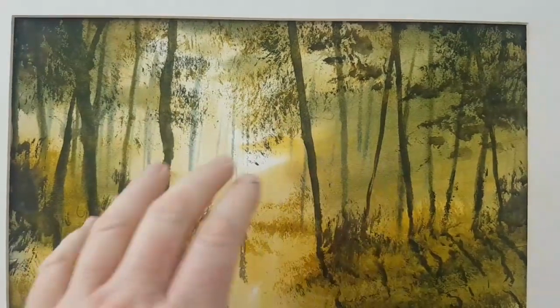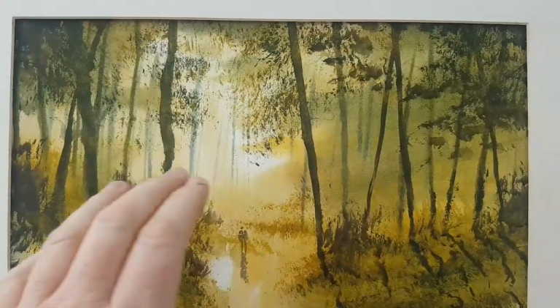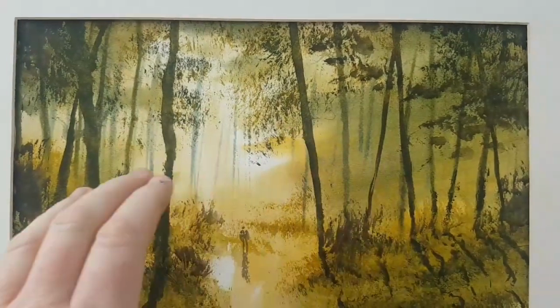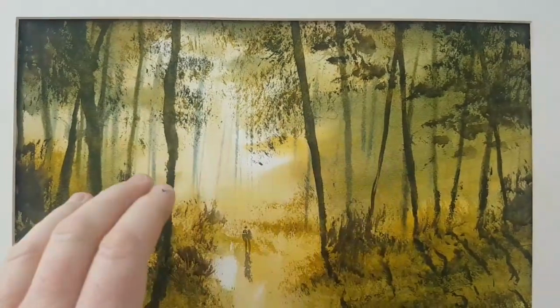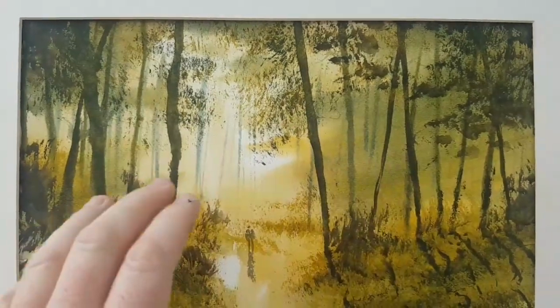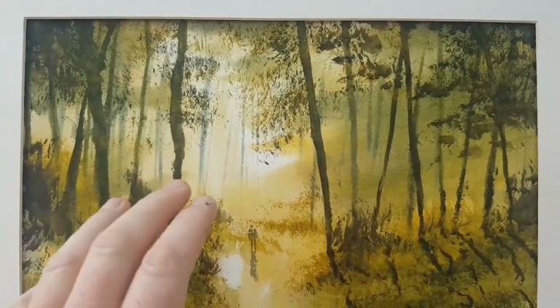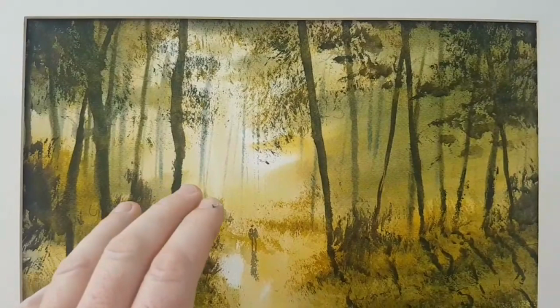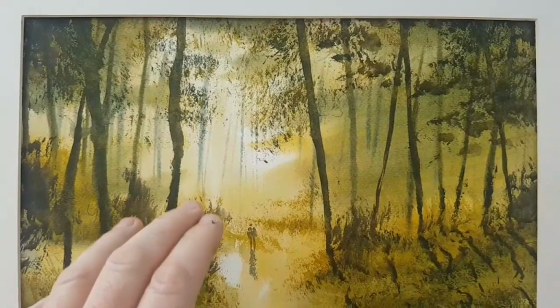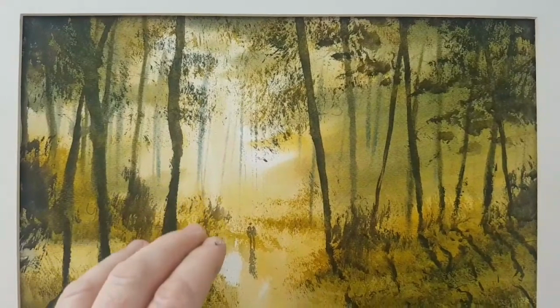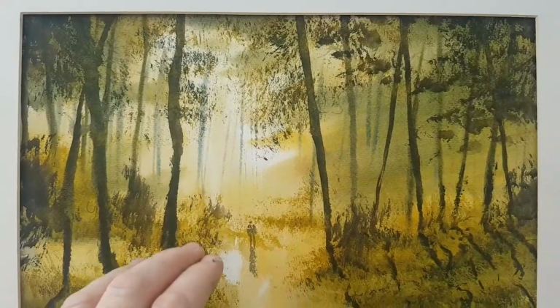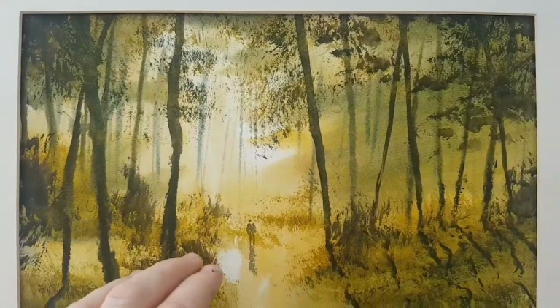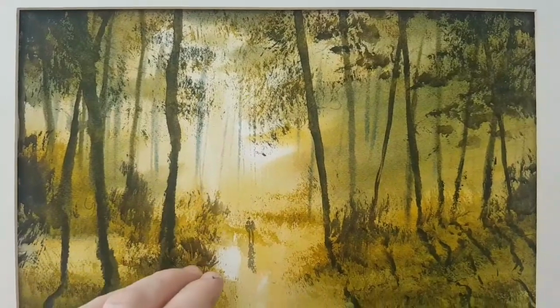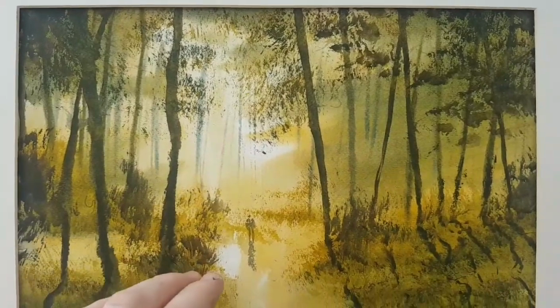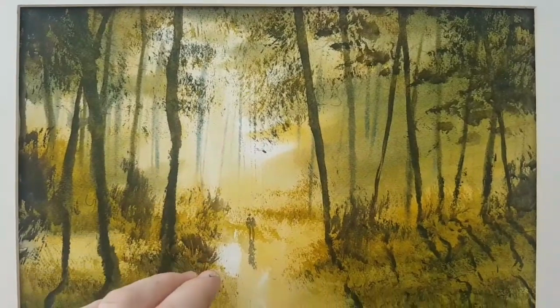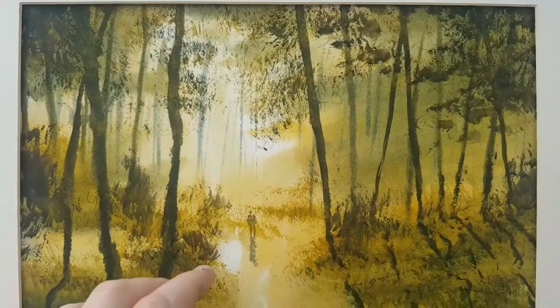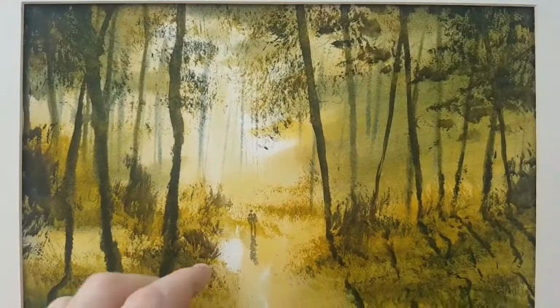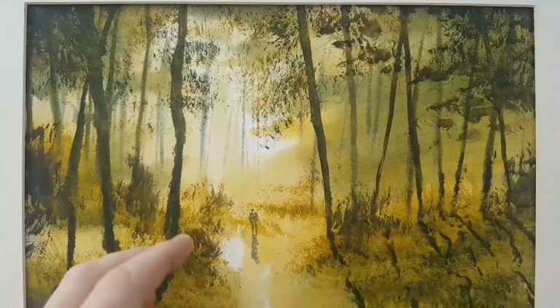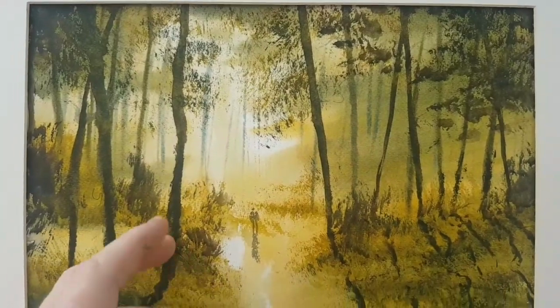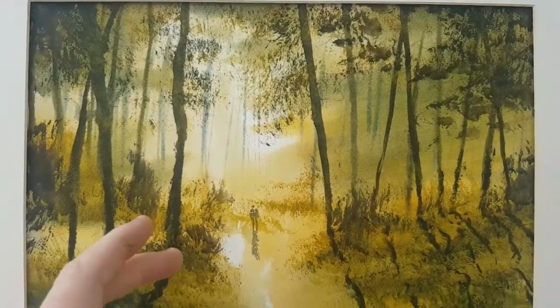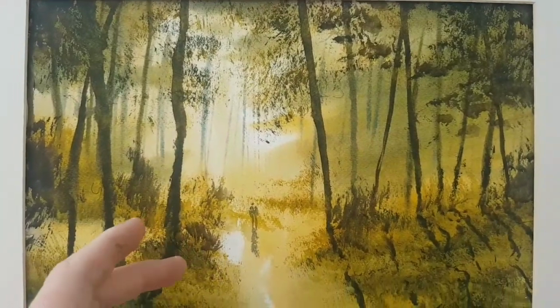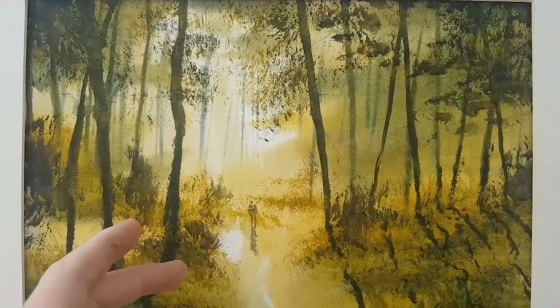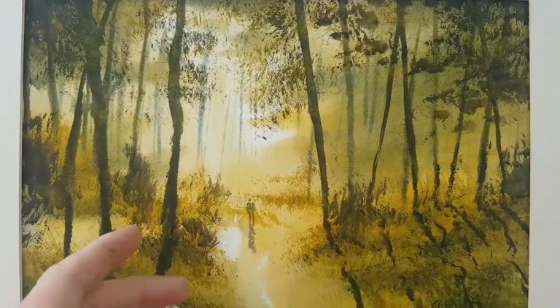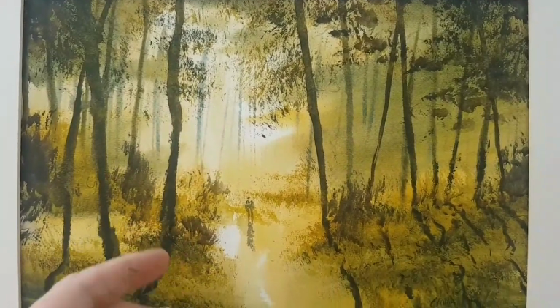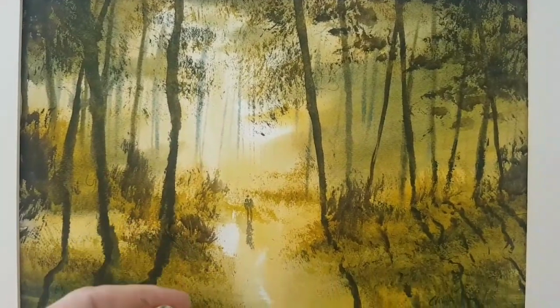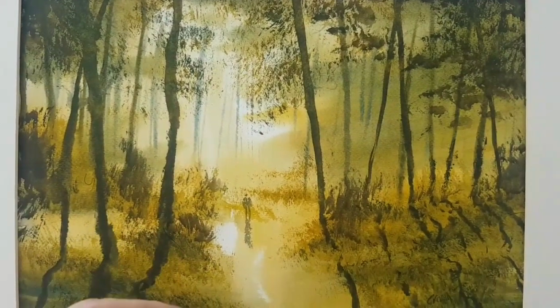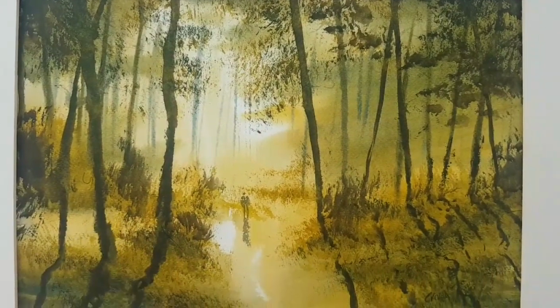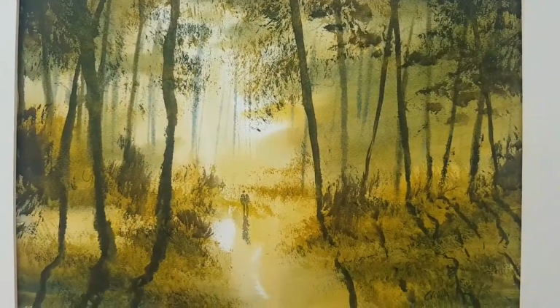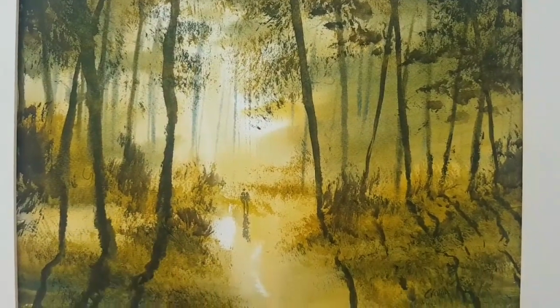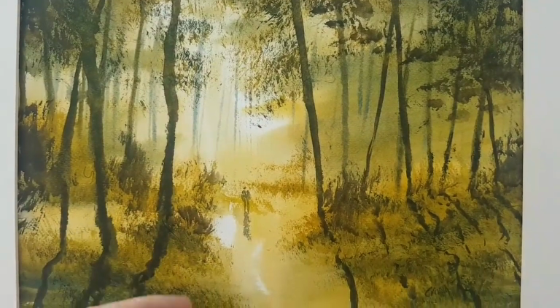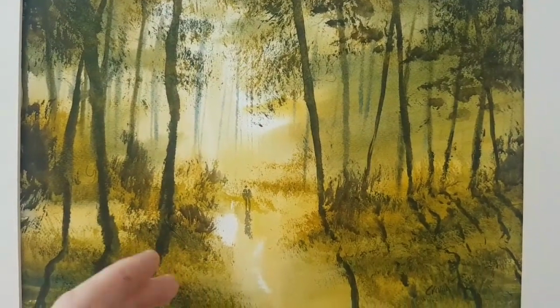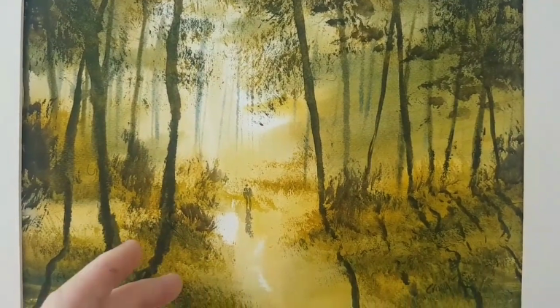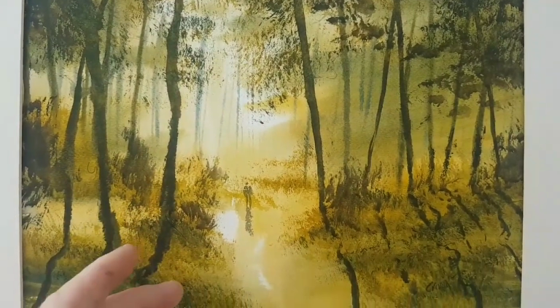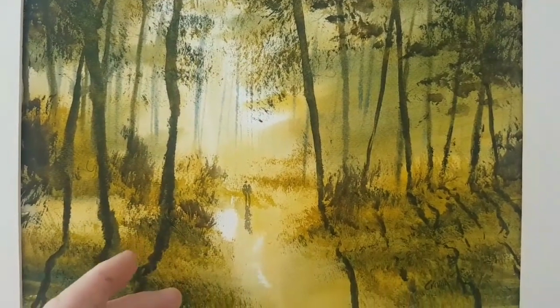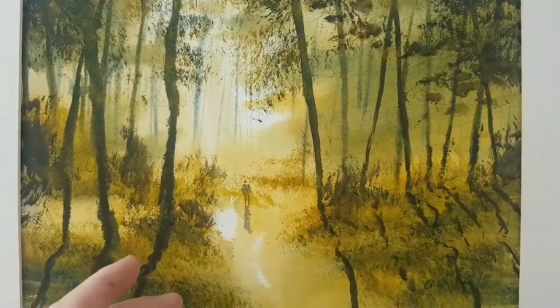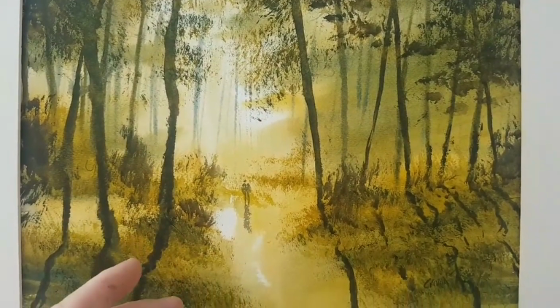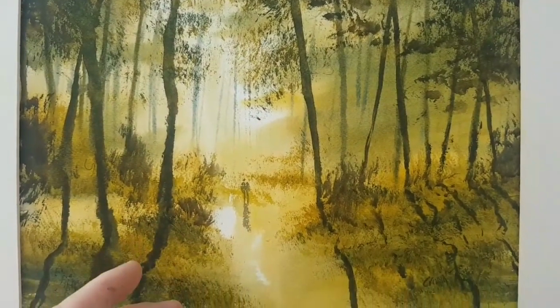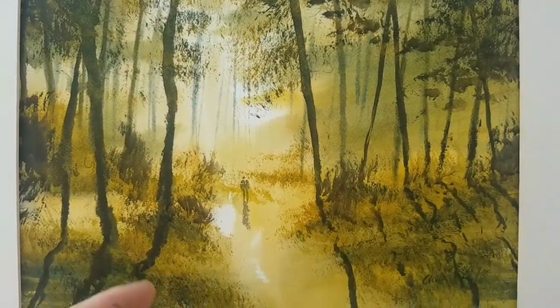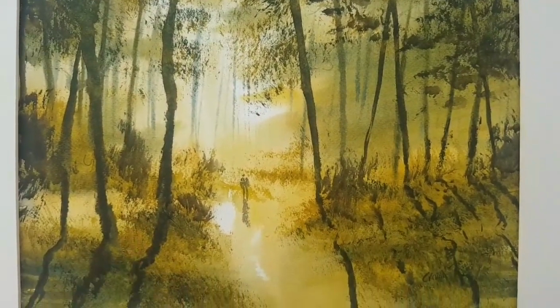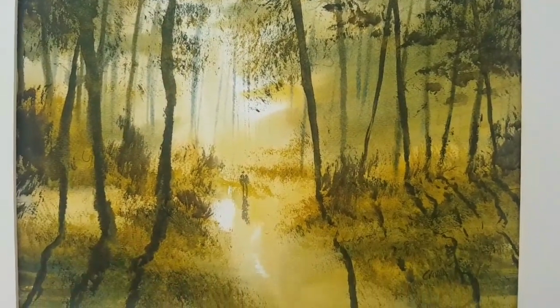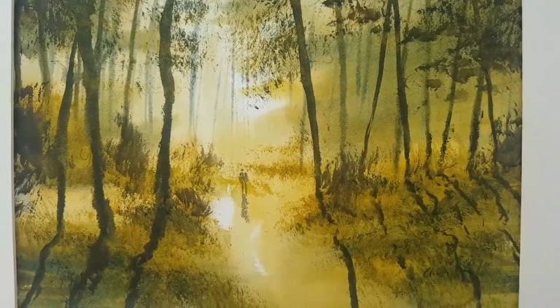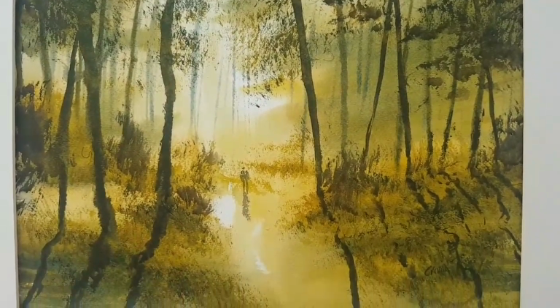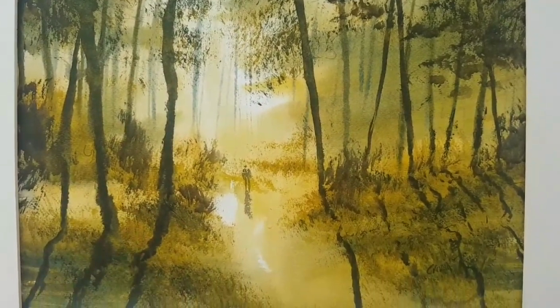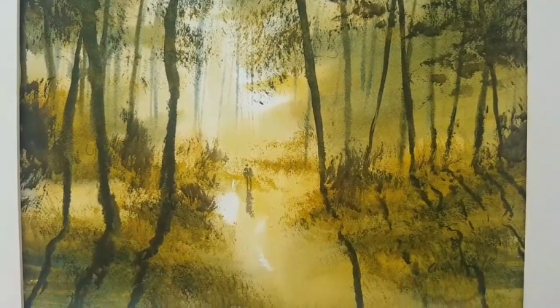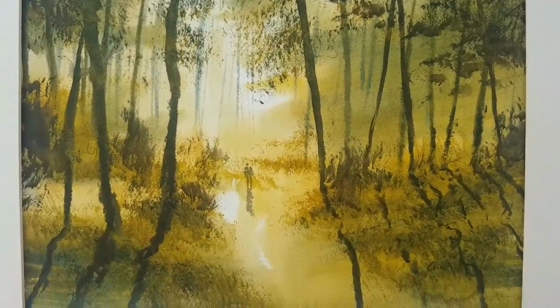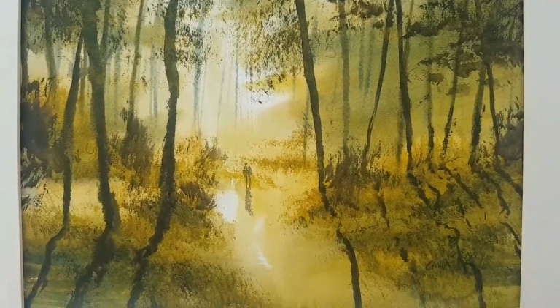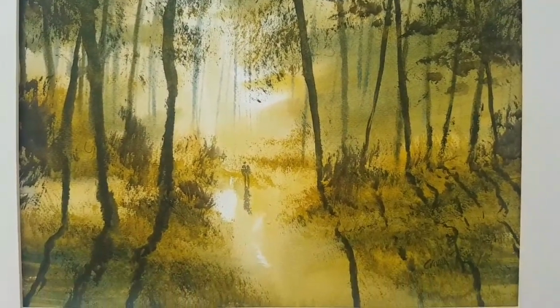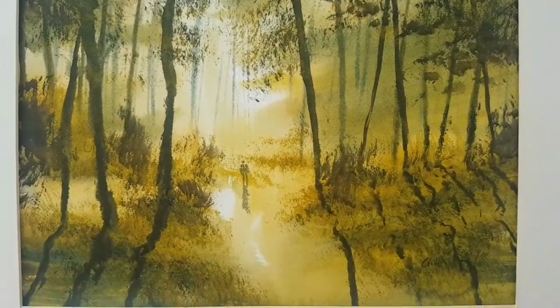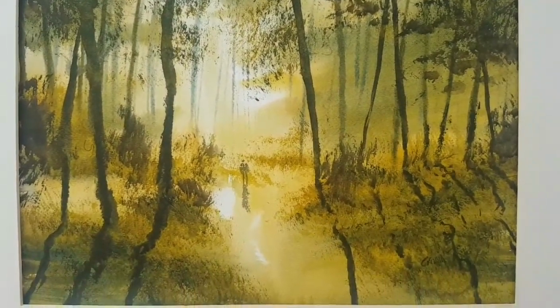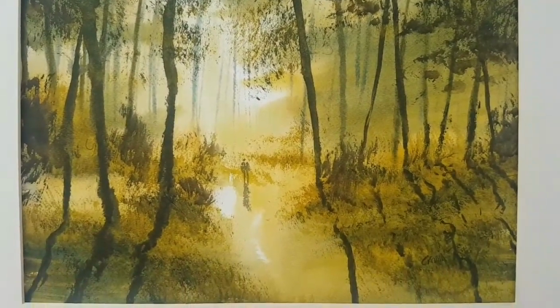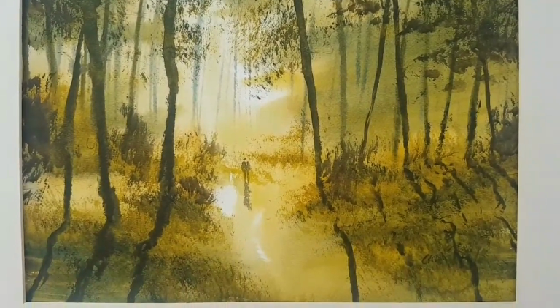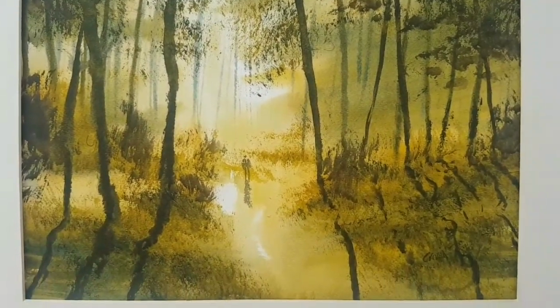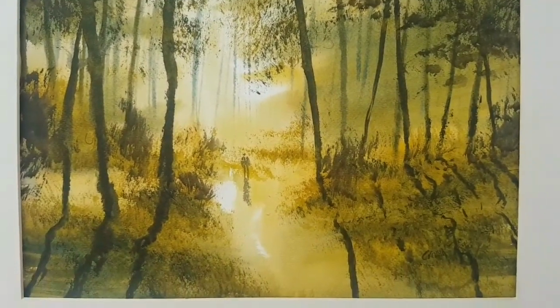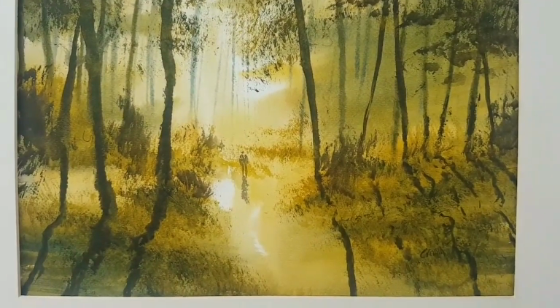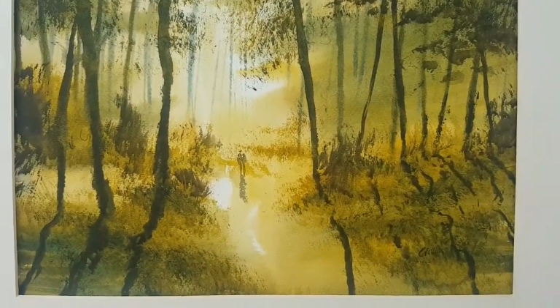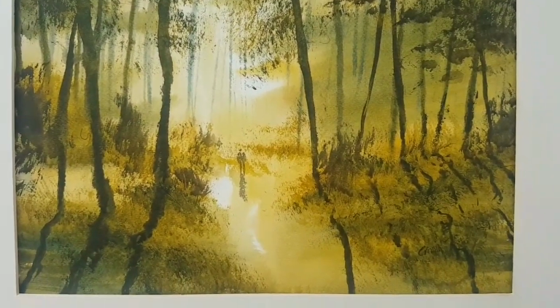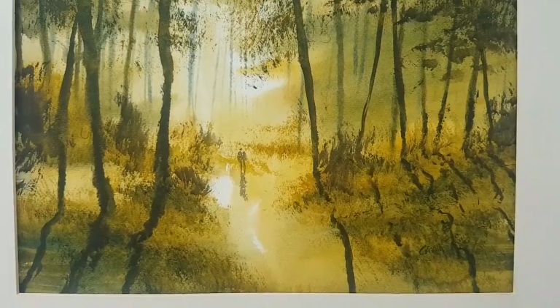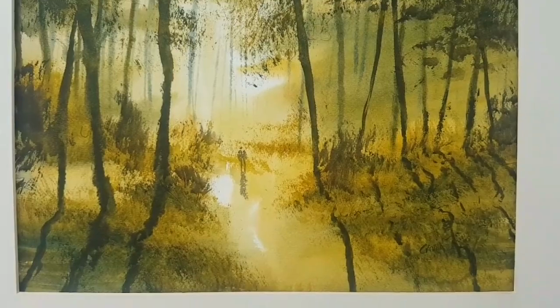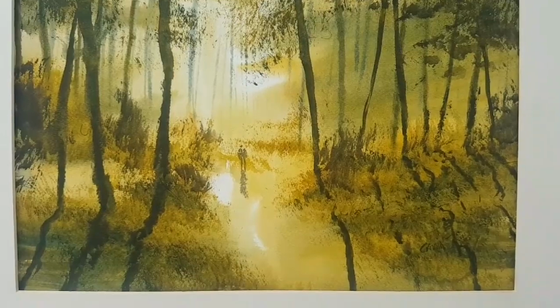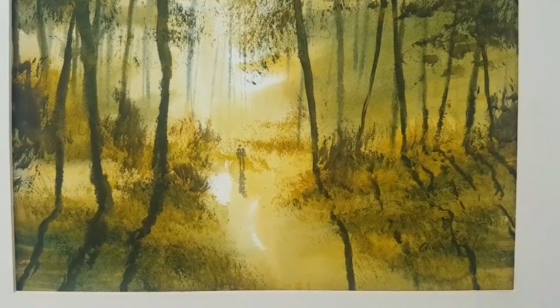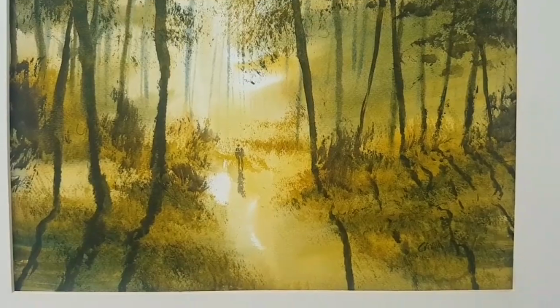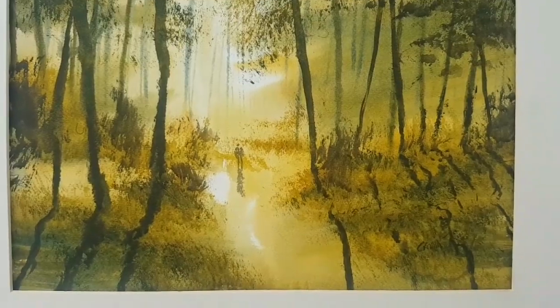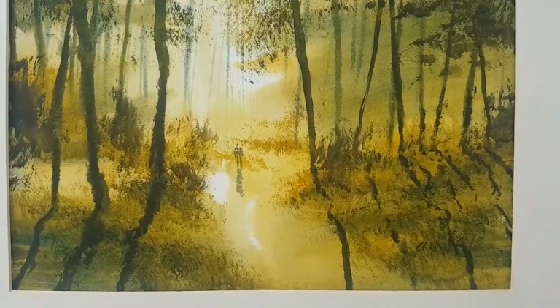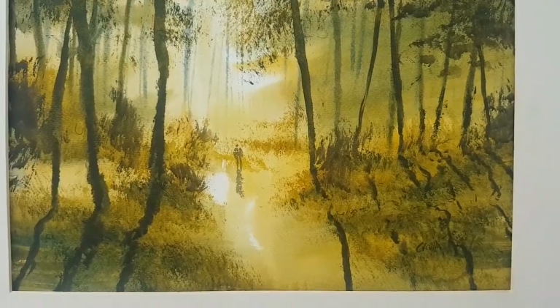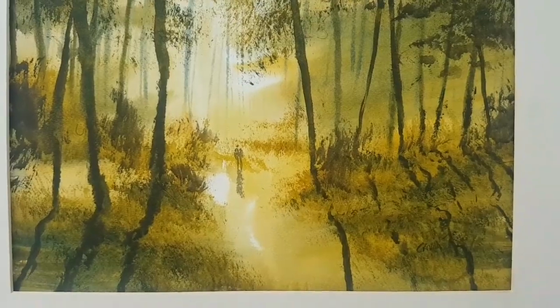The background uses various mixes of green — cadmium yellow and ultramarine. A little bit of raw sienna in there as well.